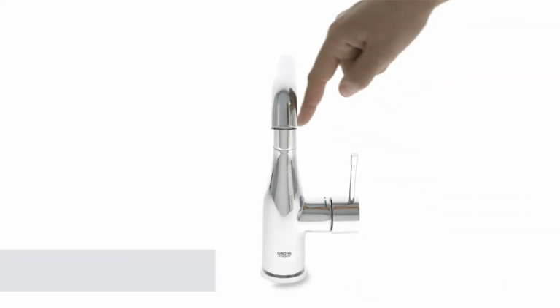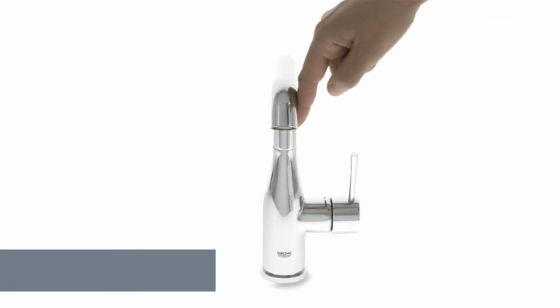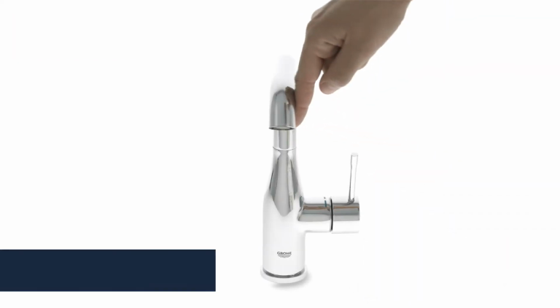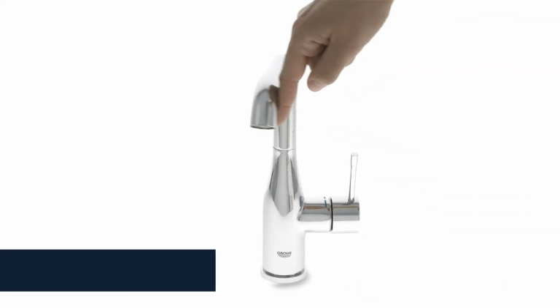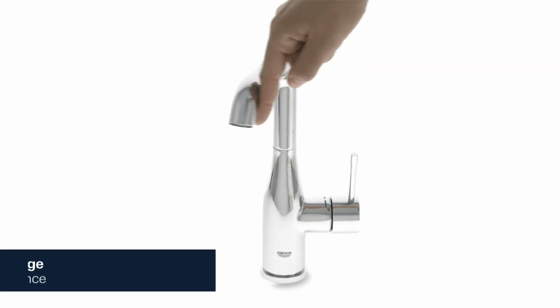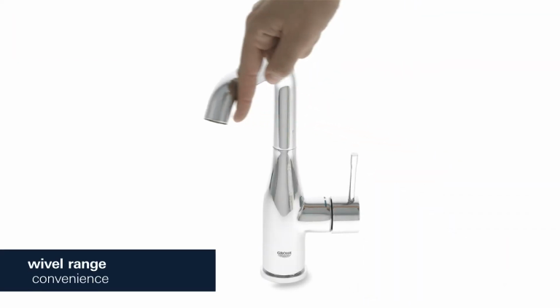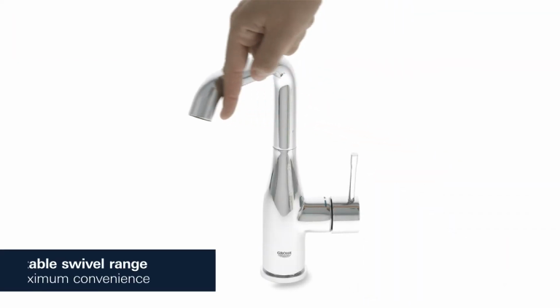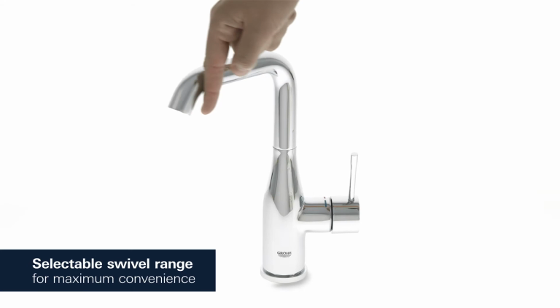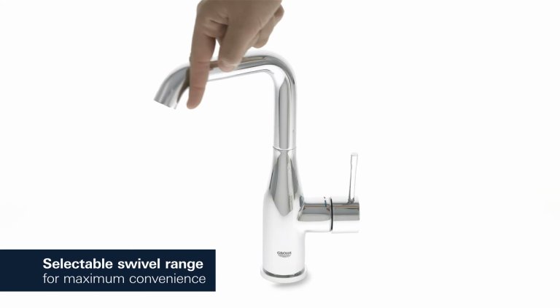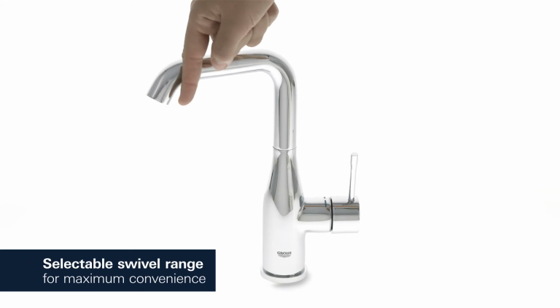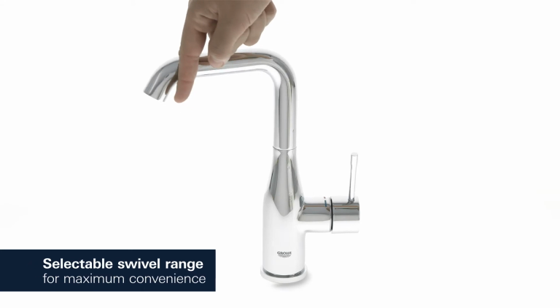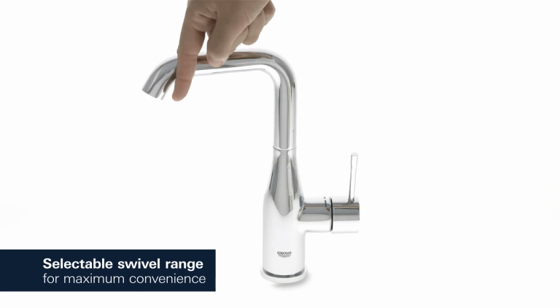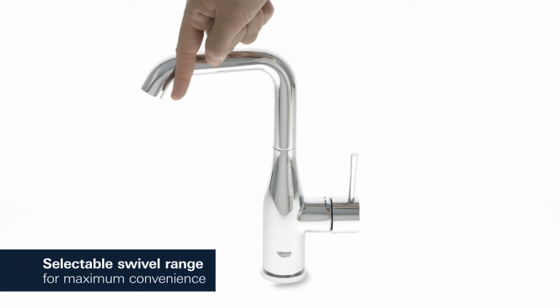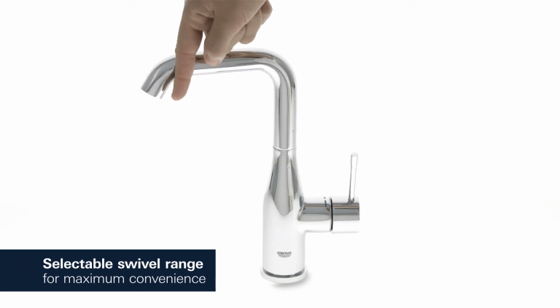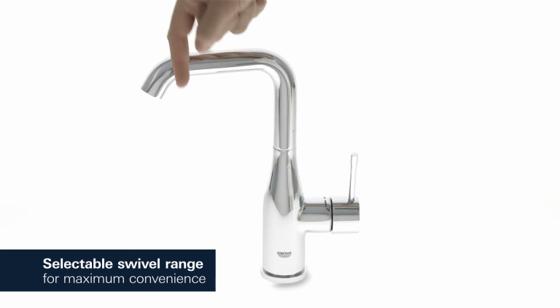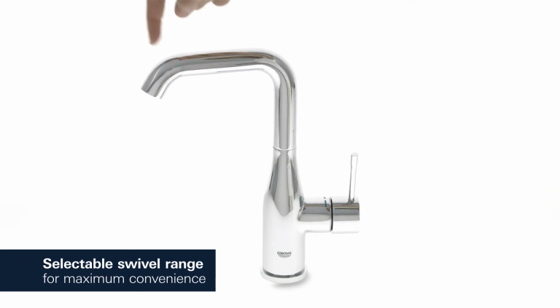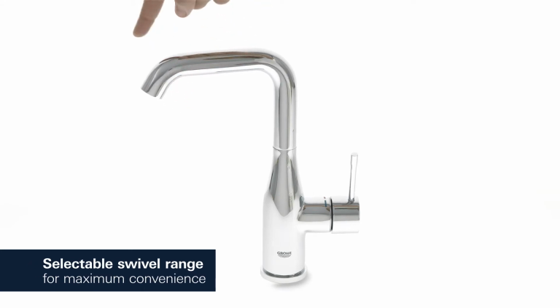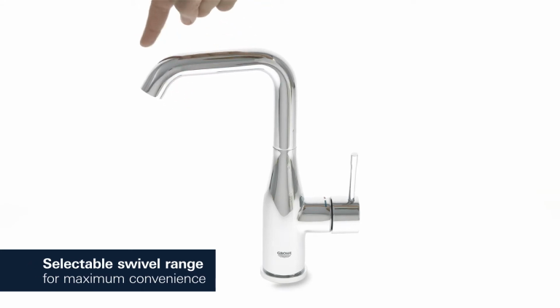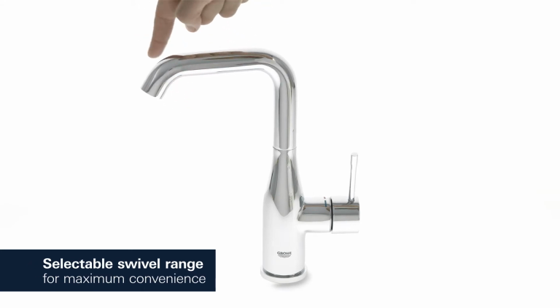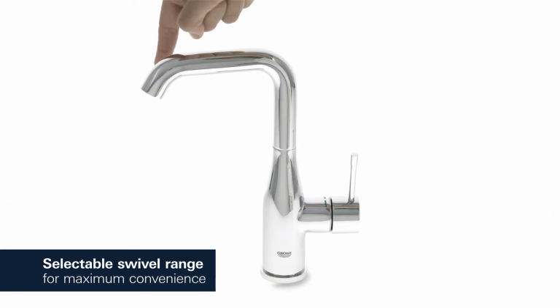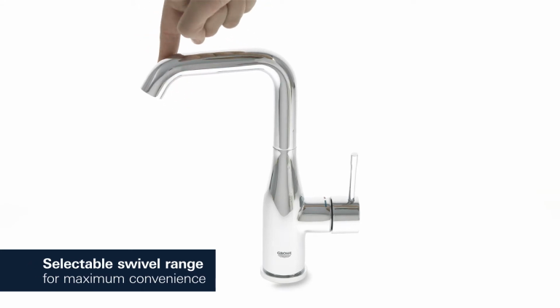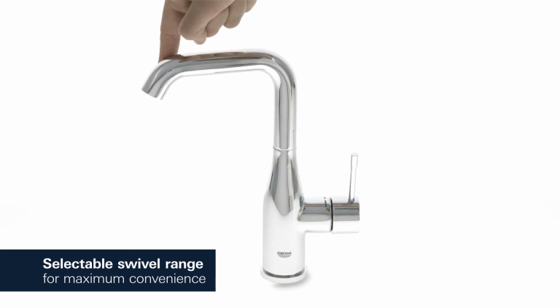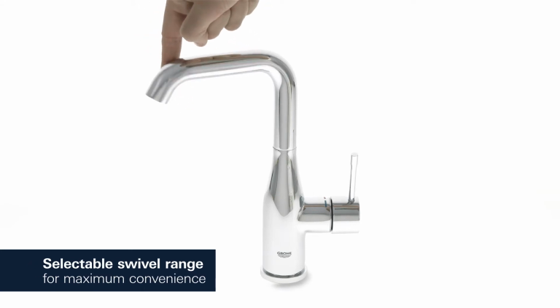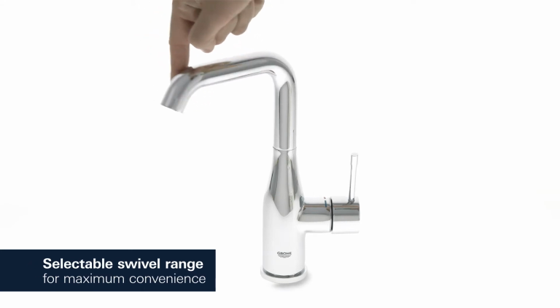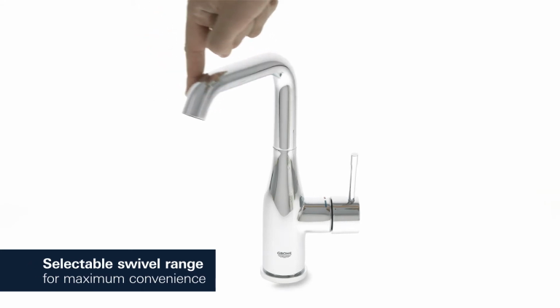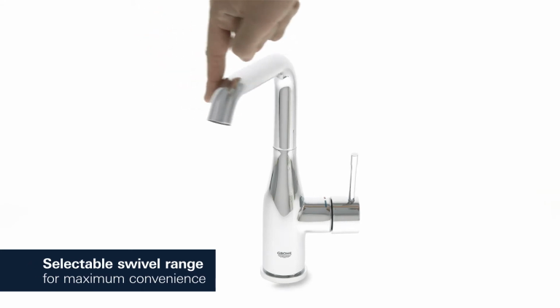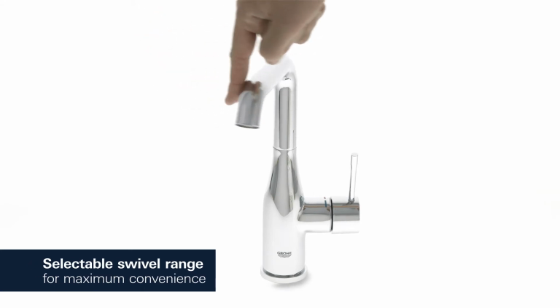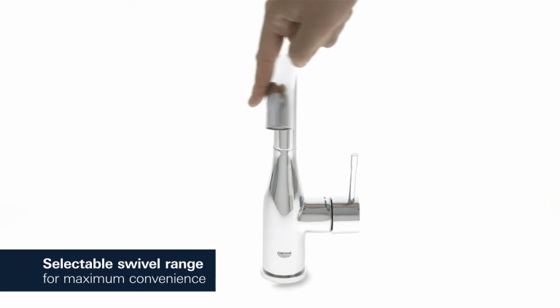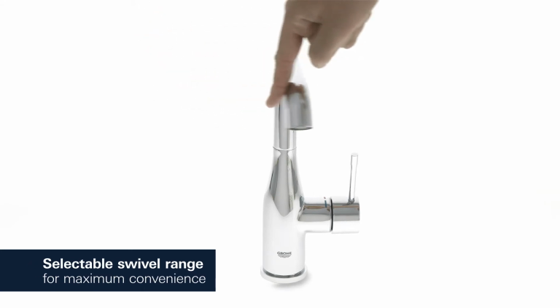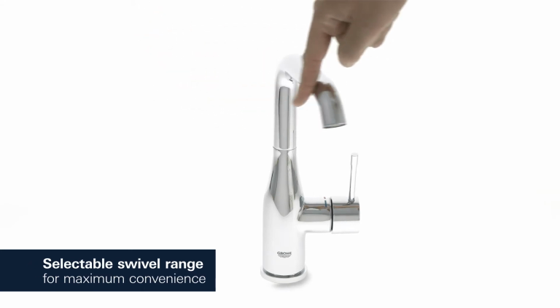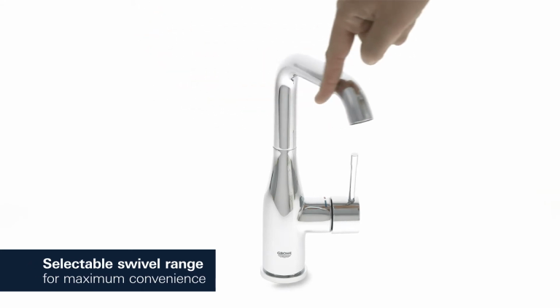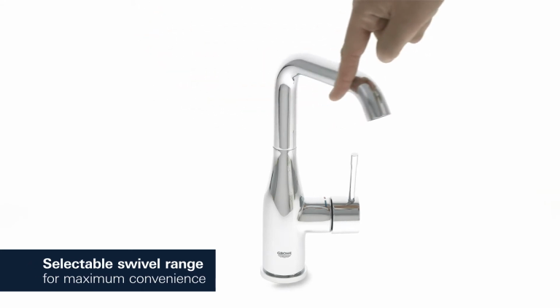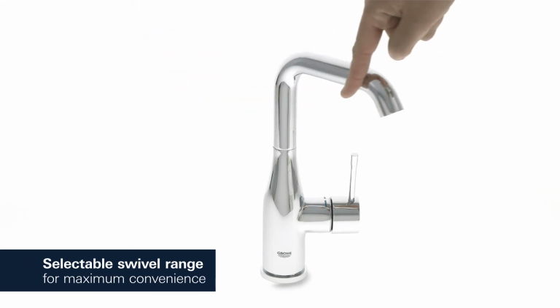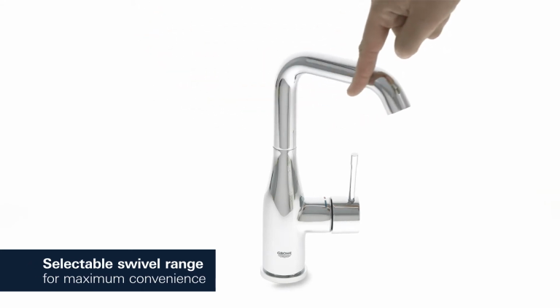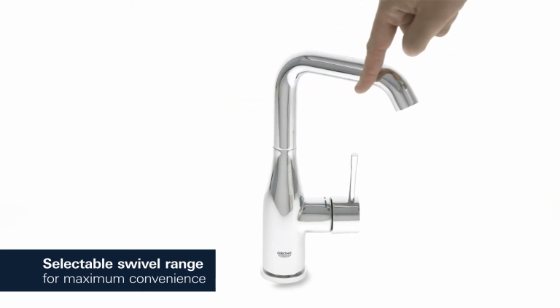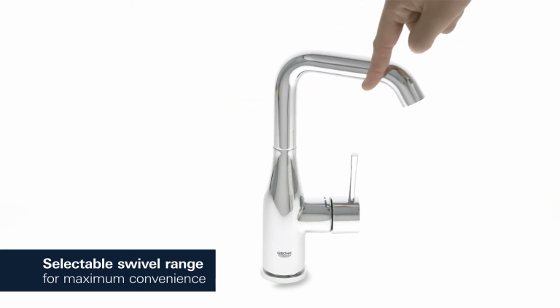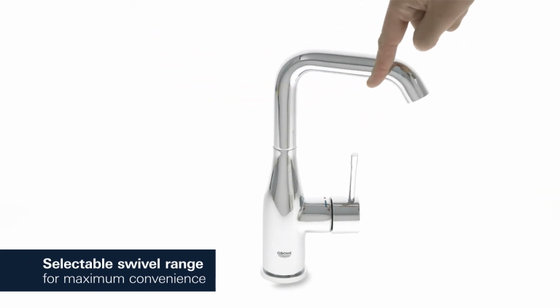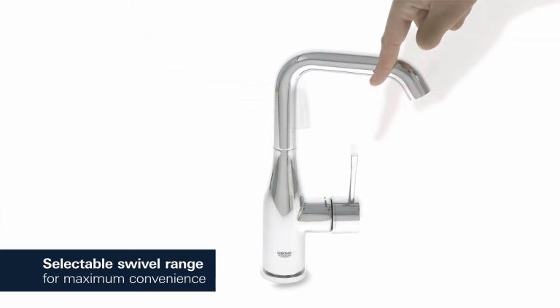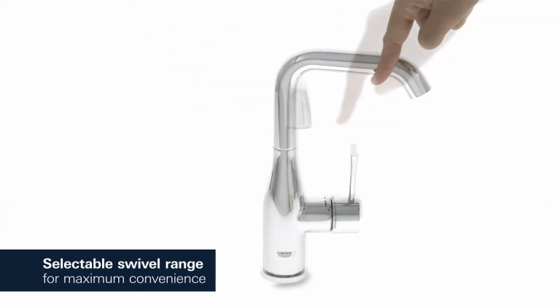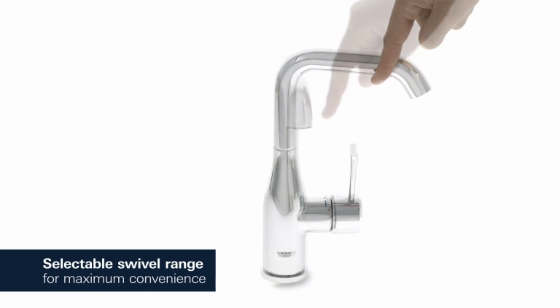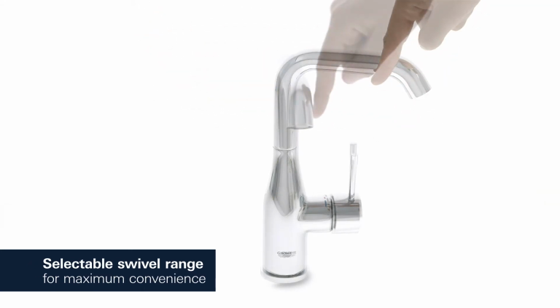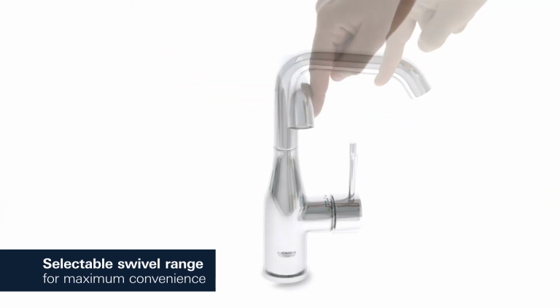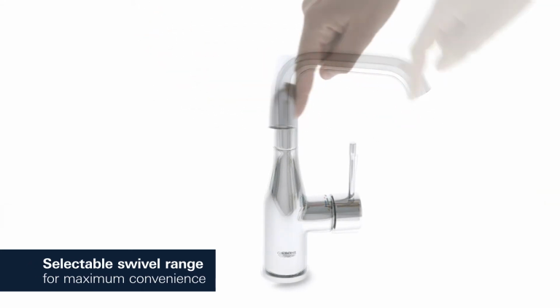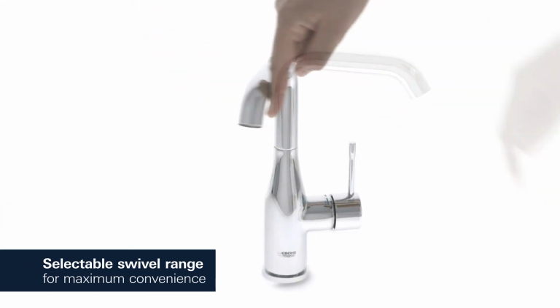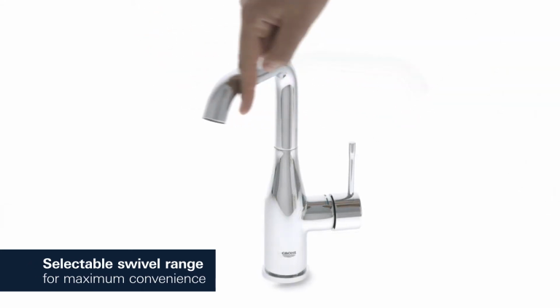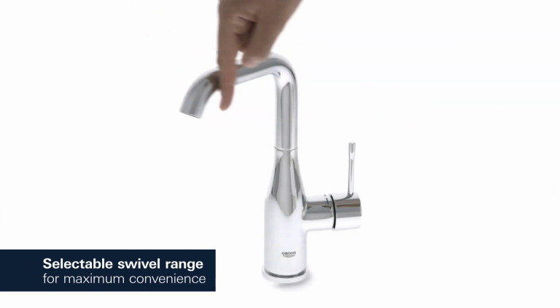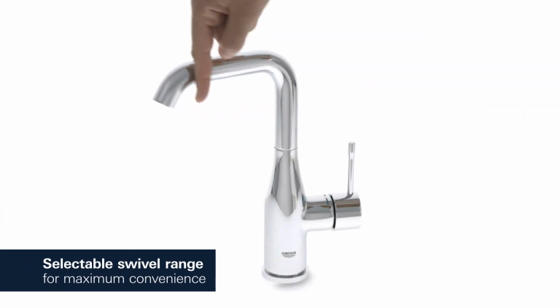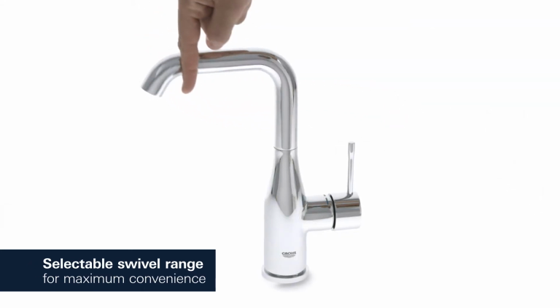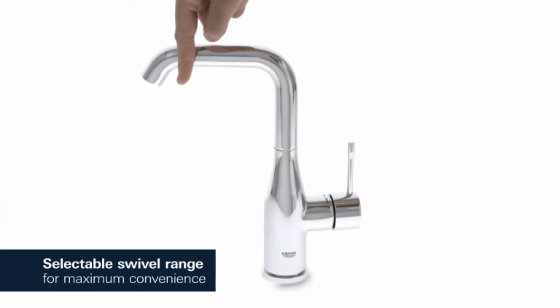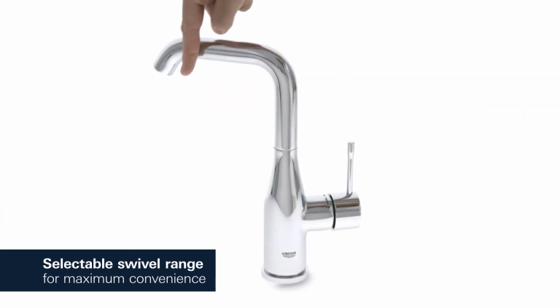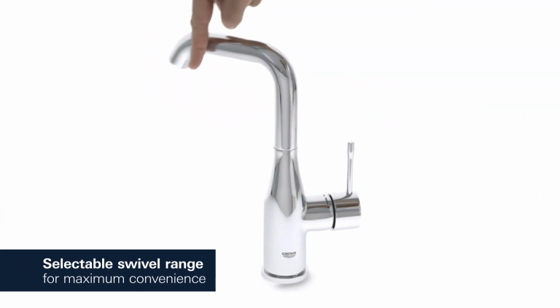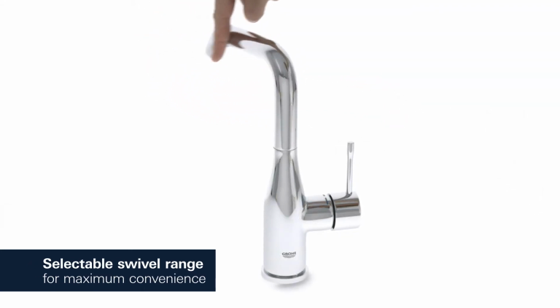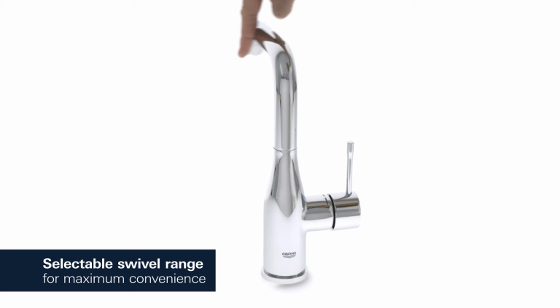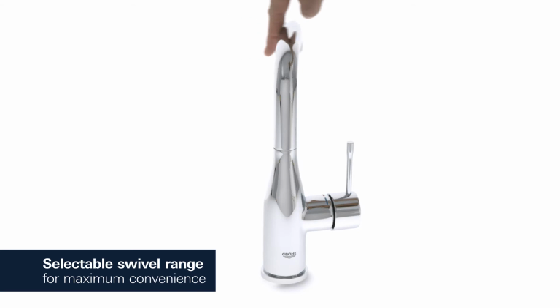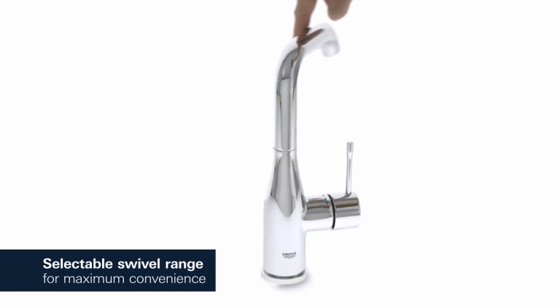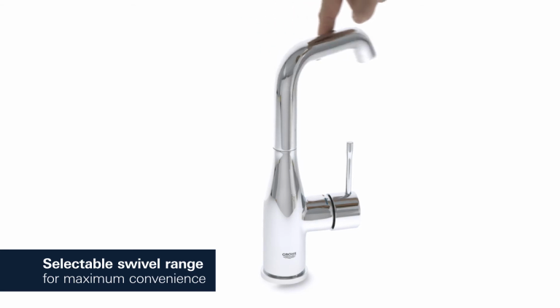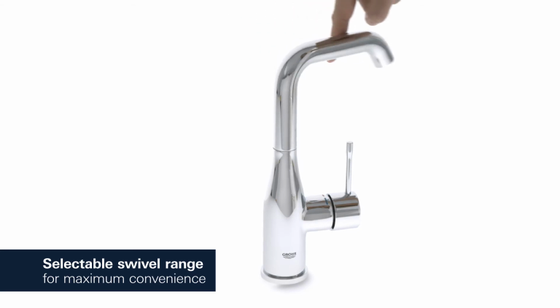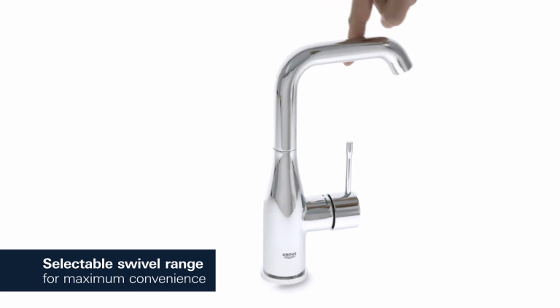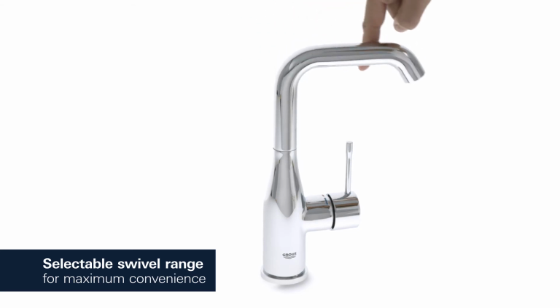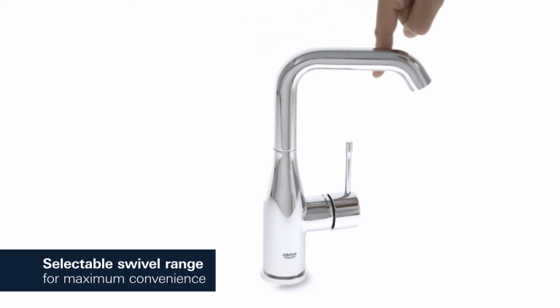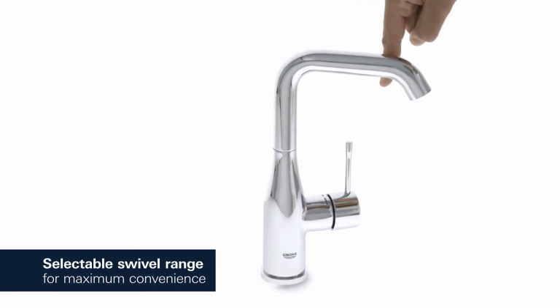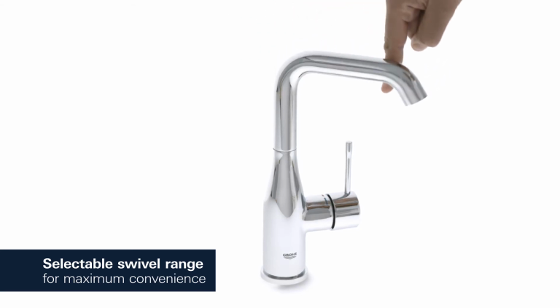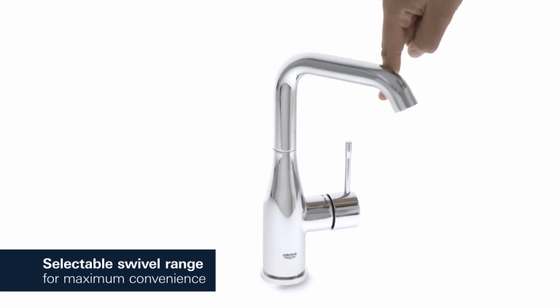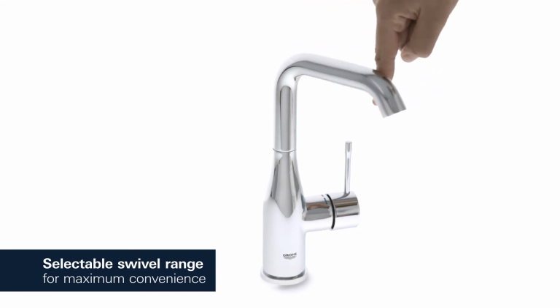Adjust the swivel range of your tap to 0, 150, or 360 degrees for full operating control.